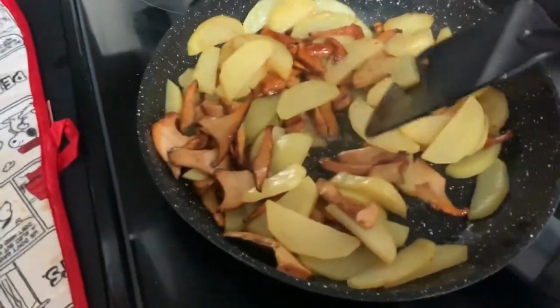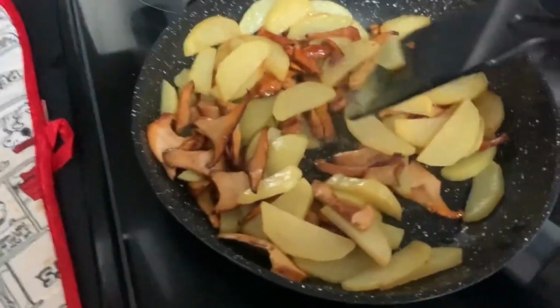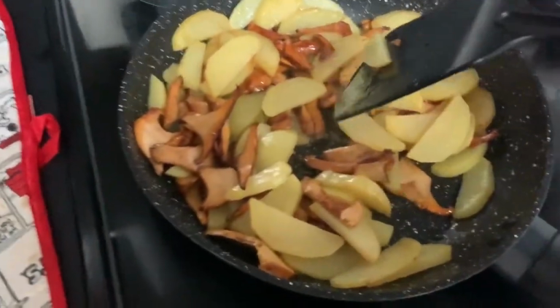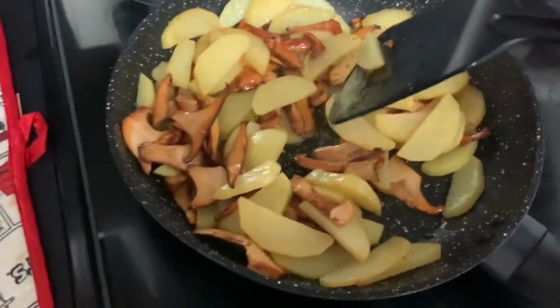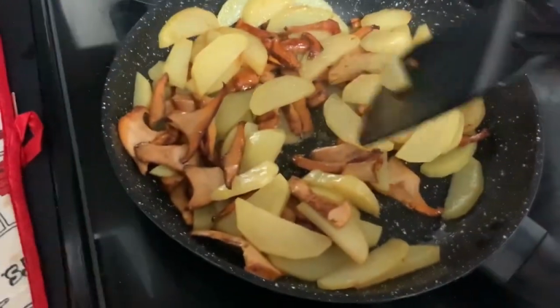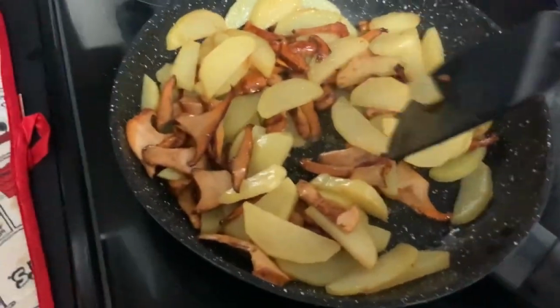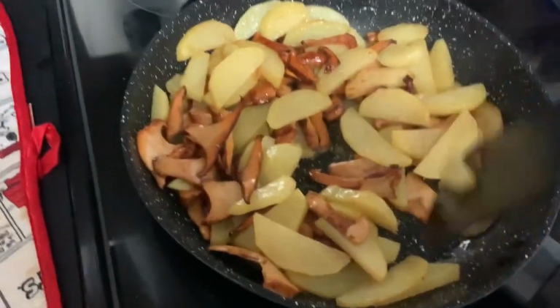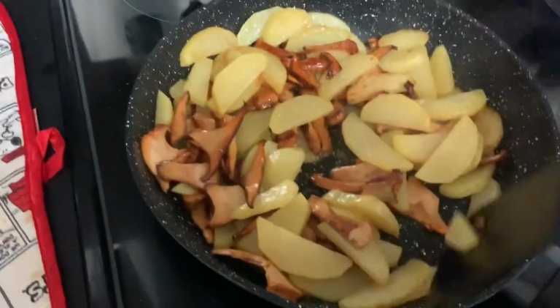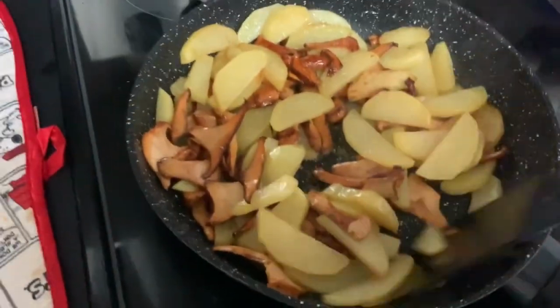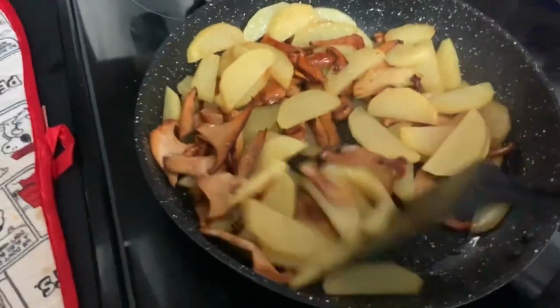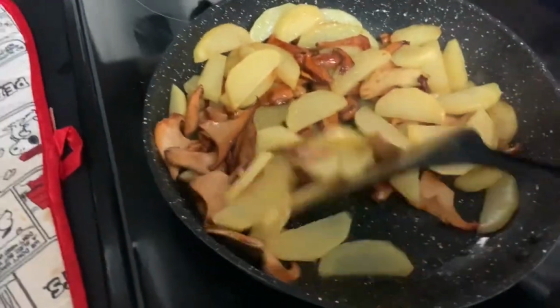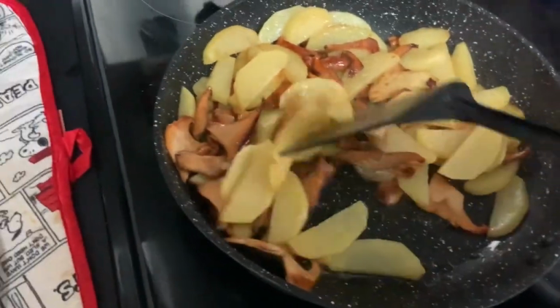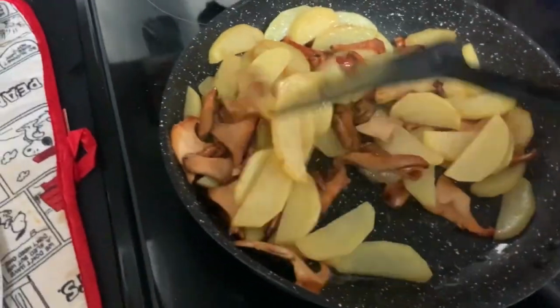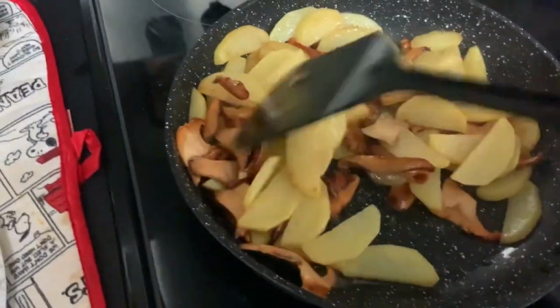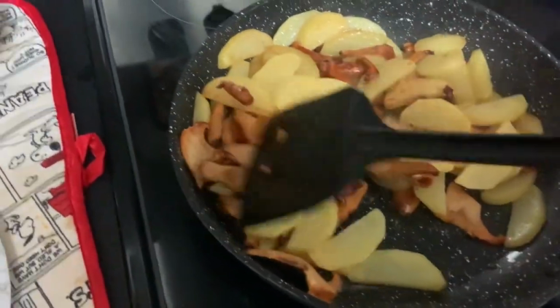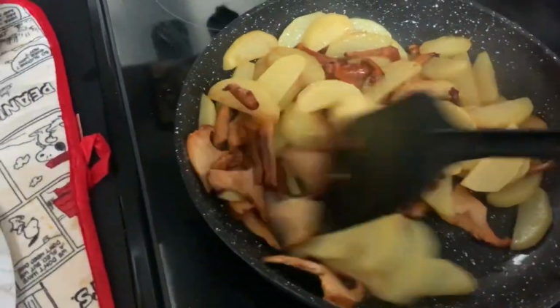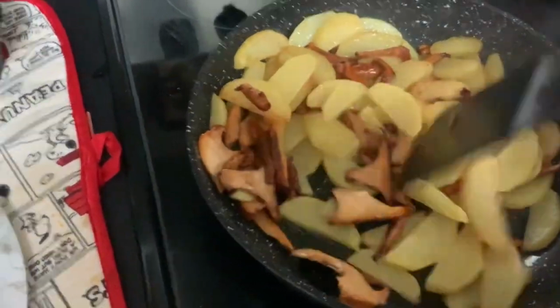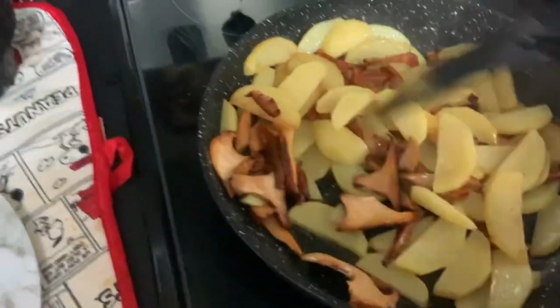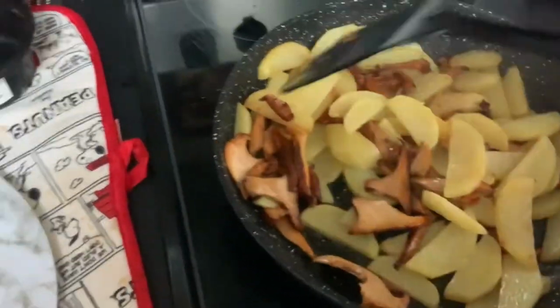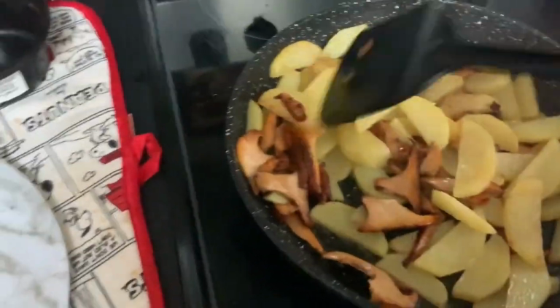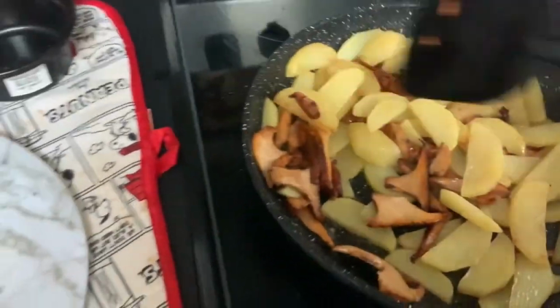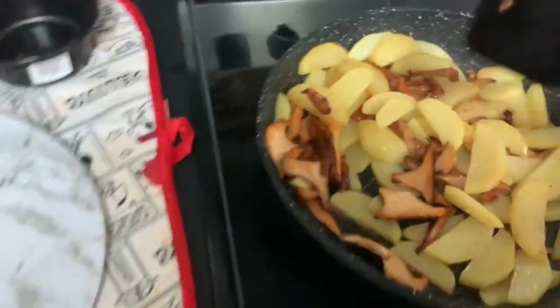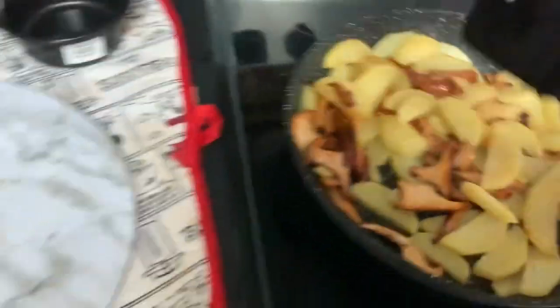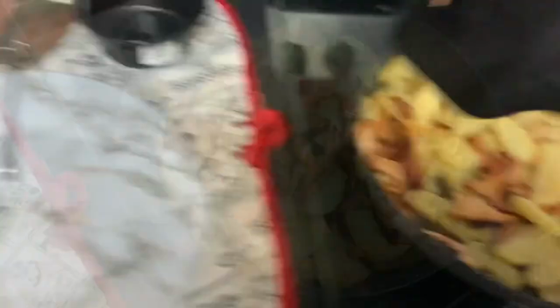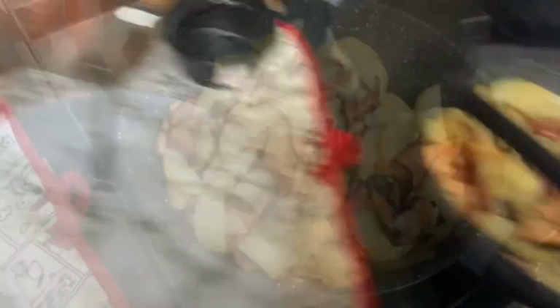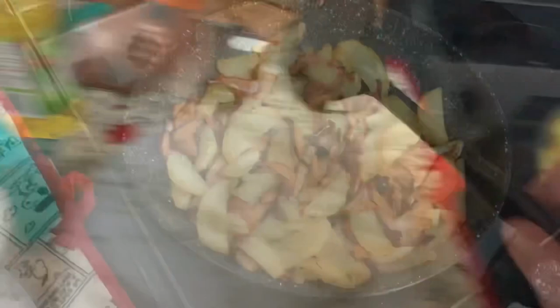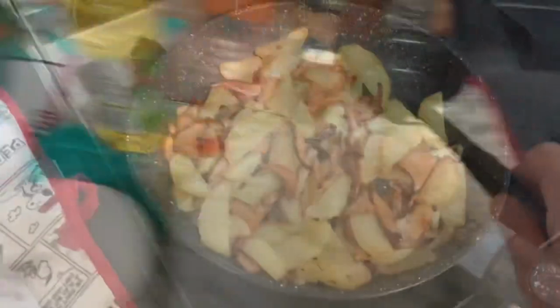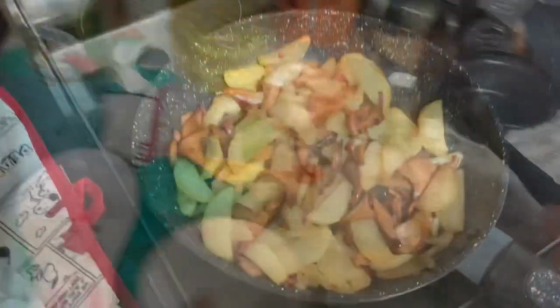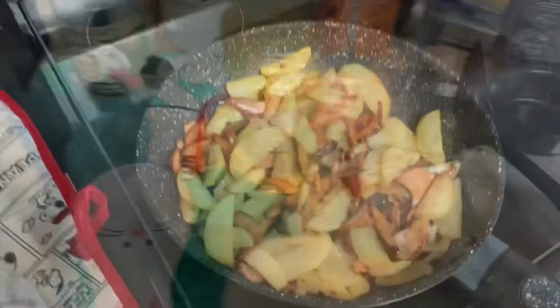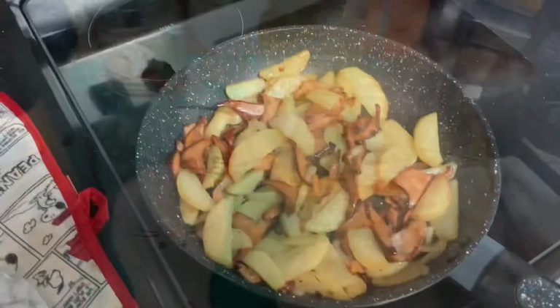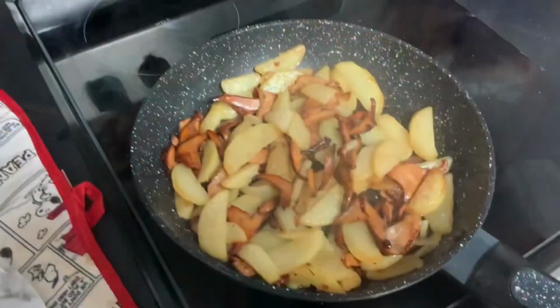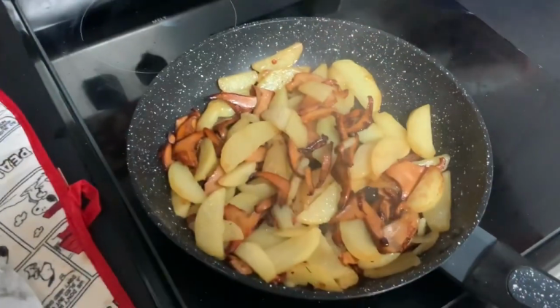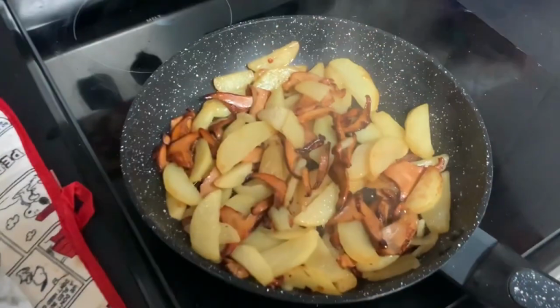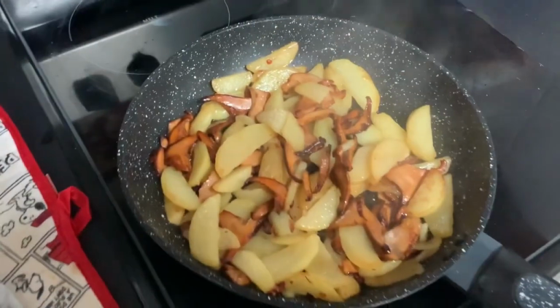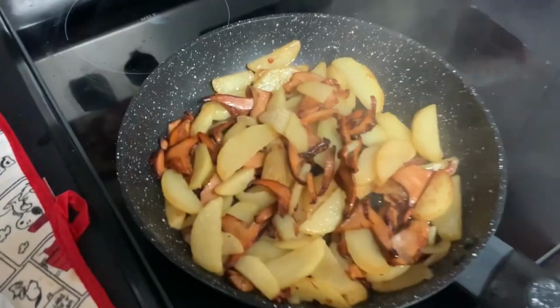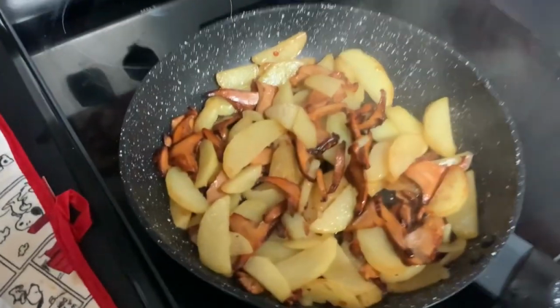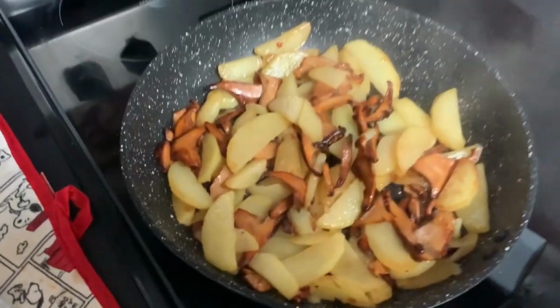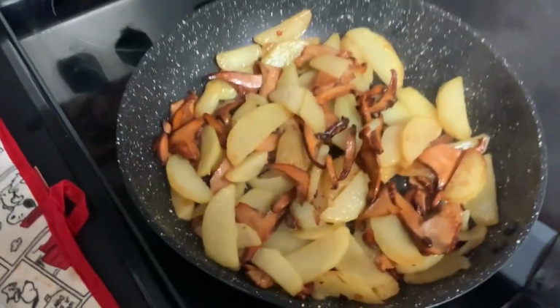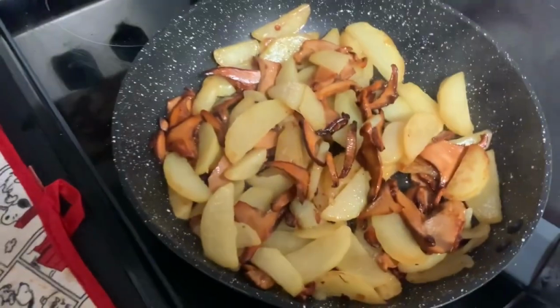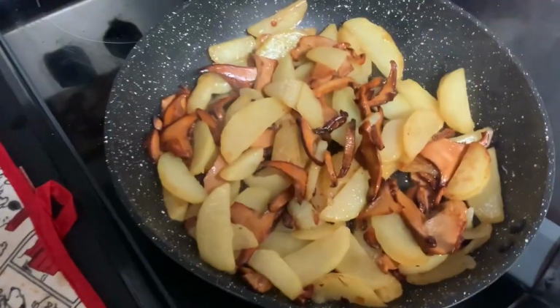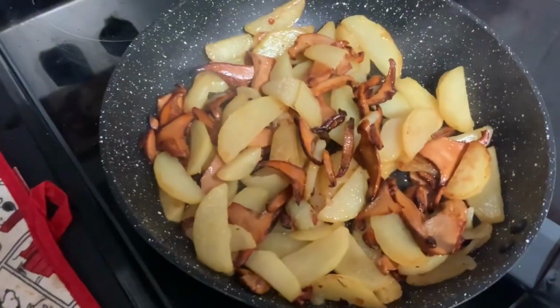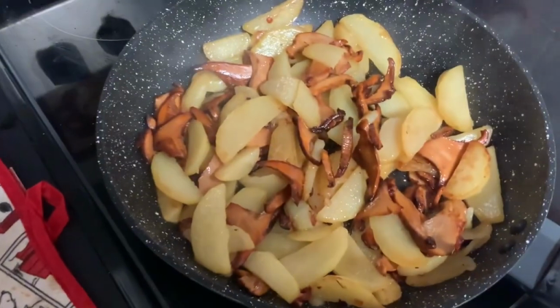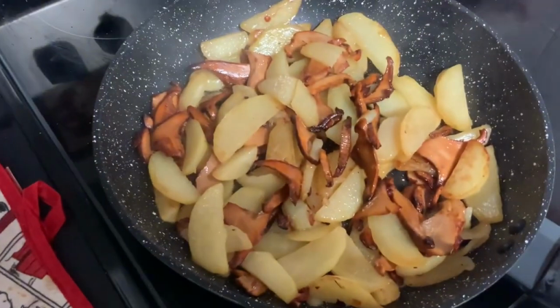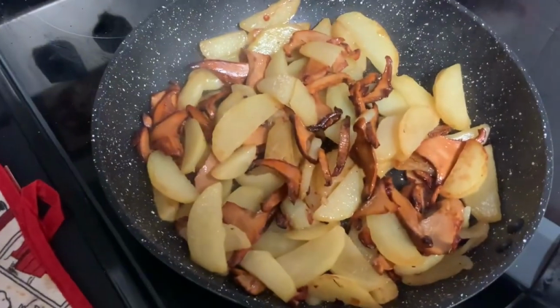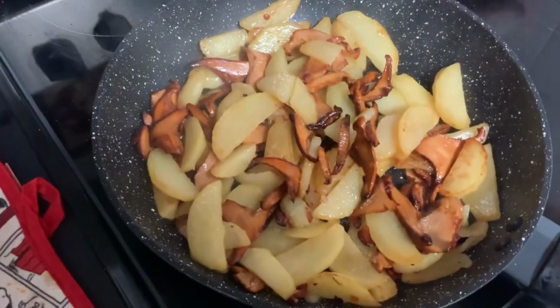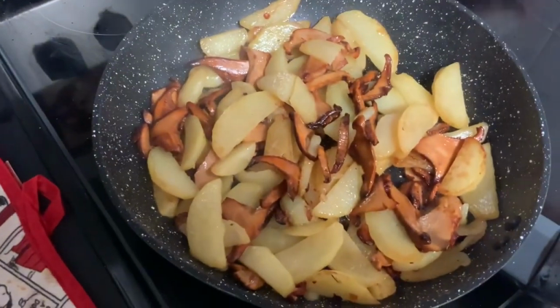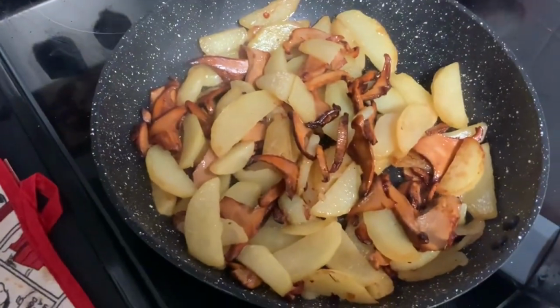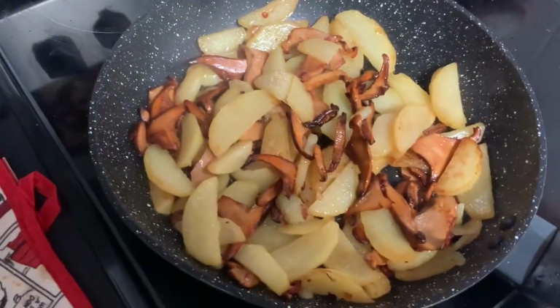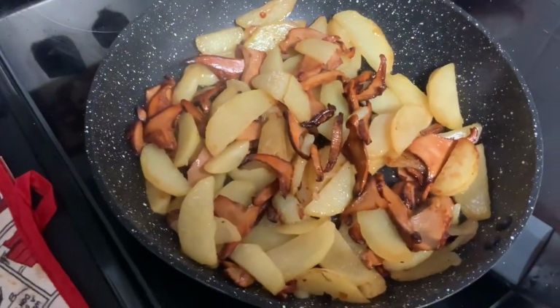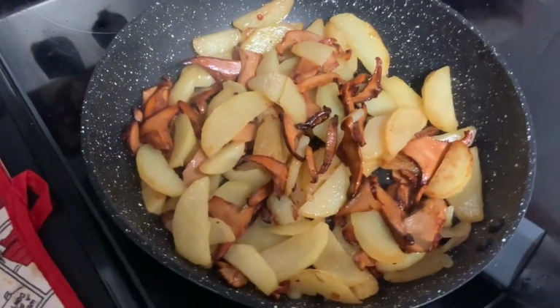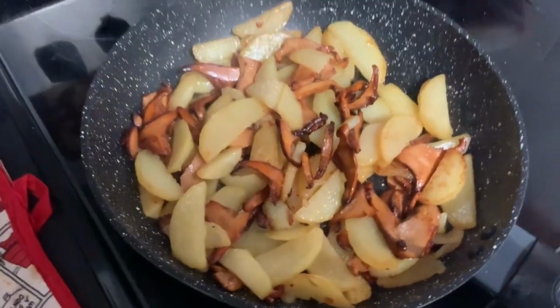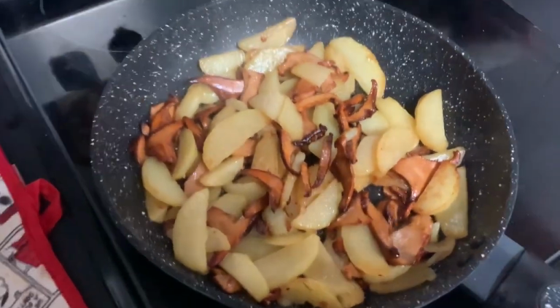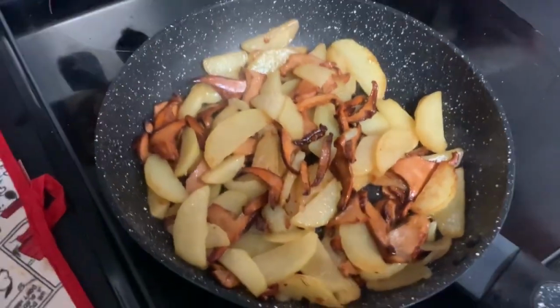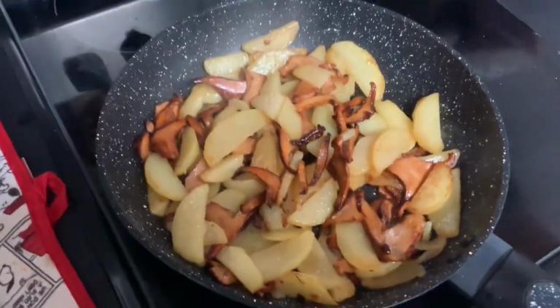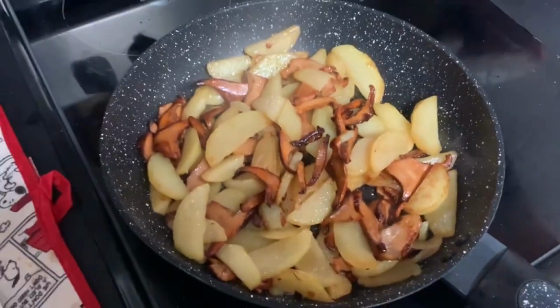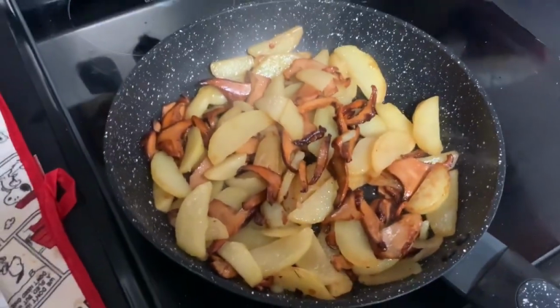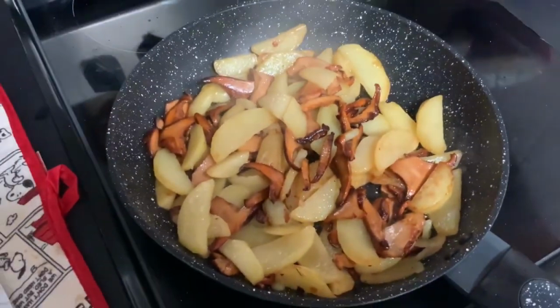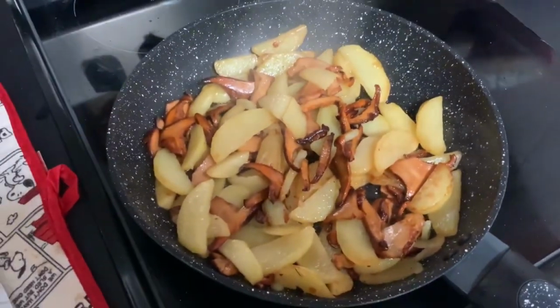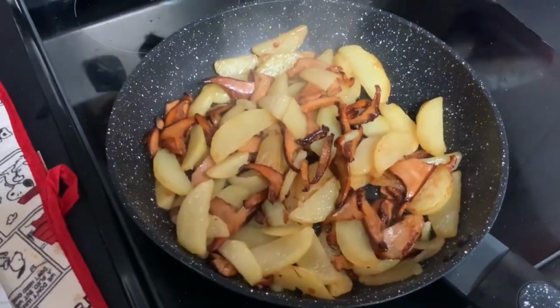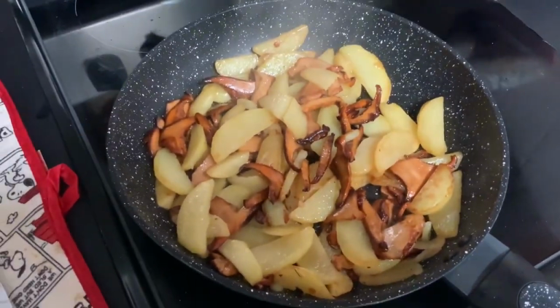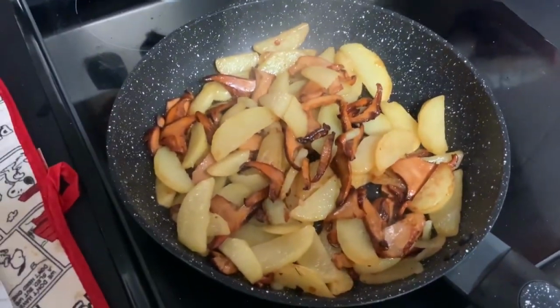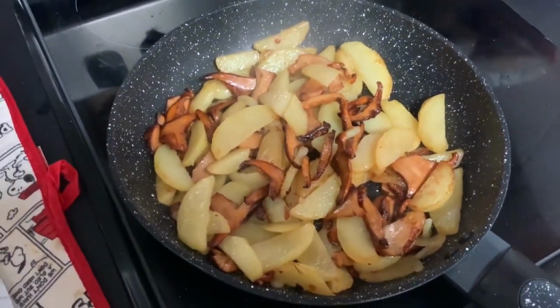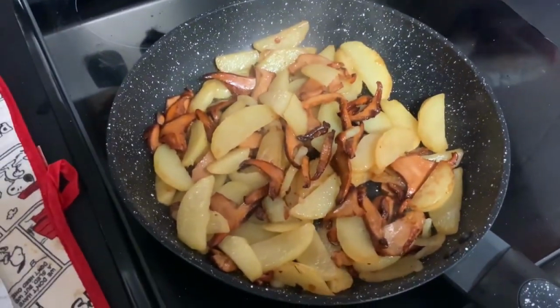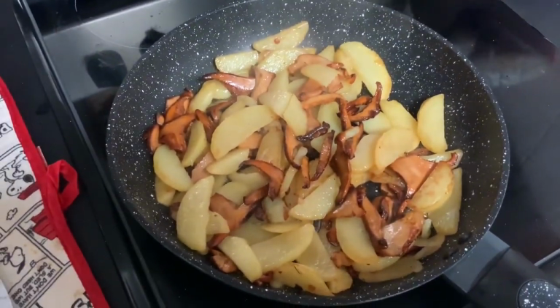It is almost ready. It is pretty much ready. Smells good.